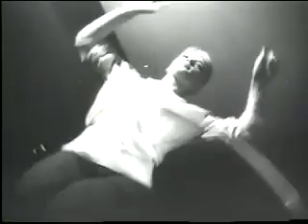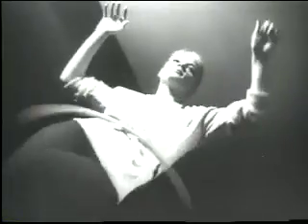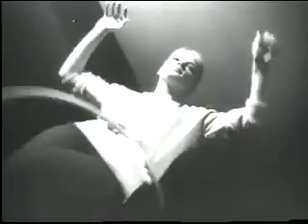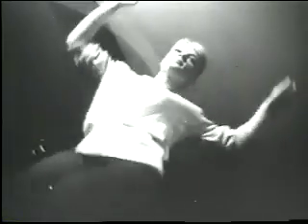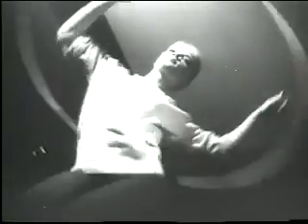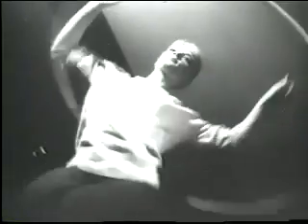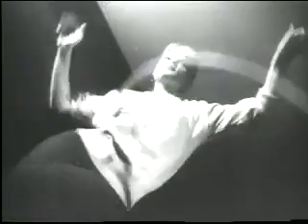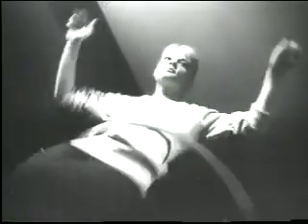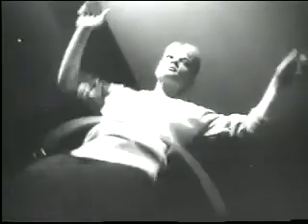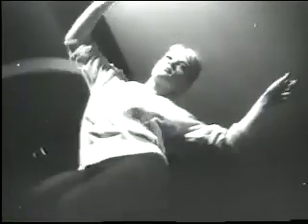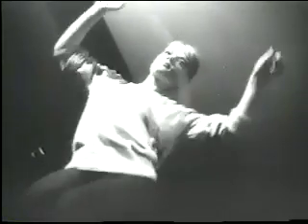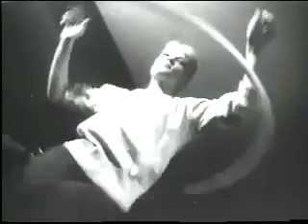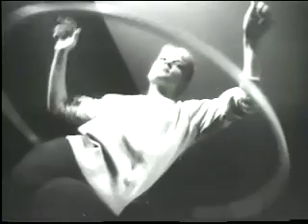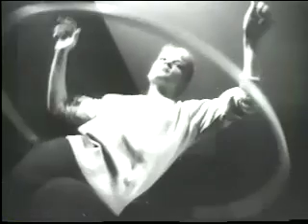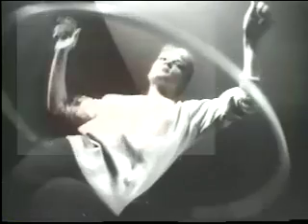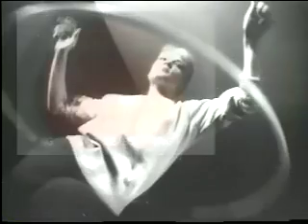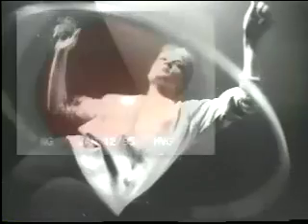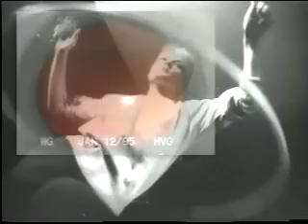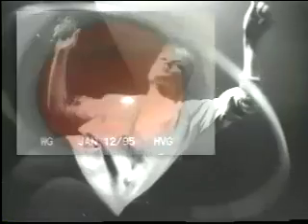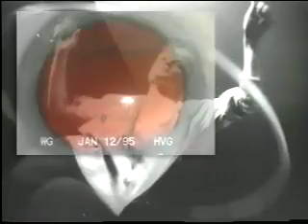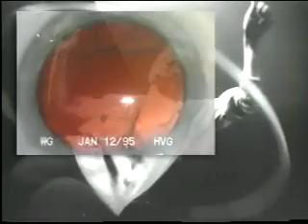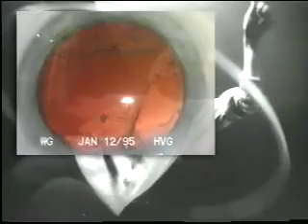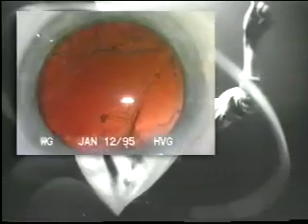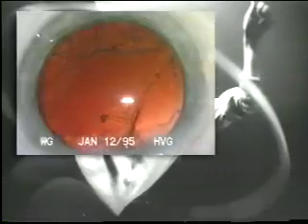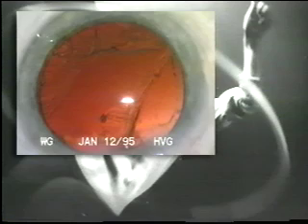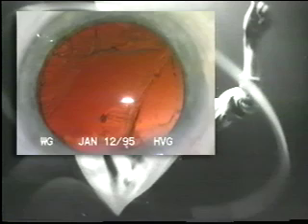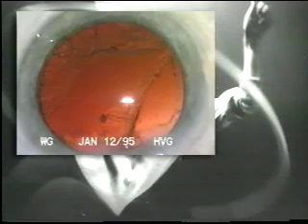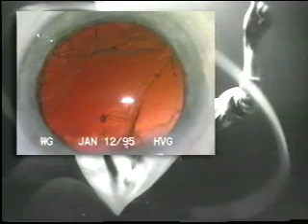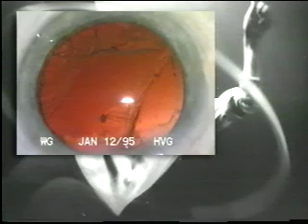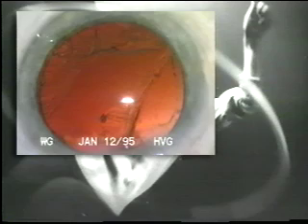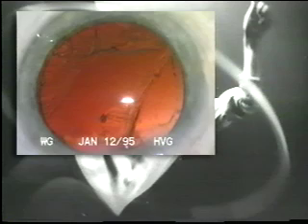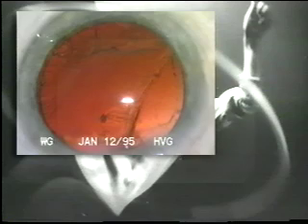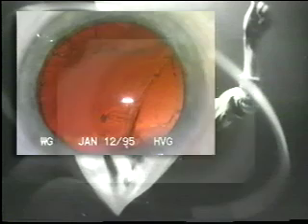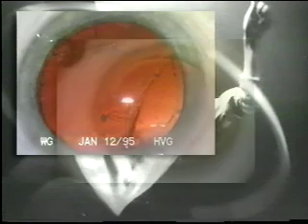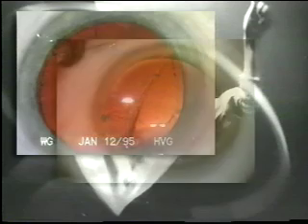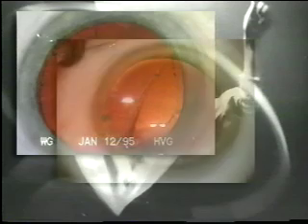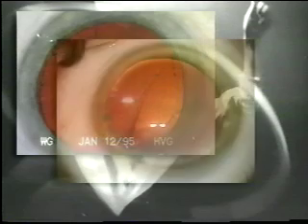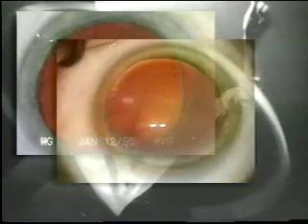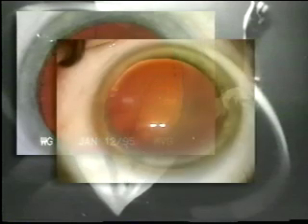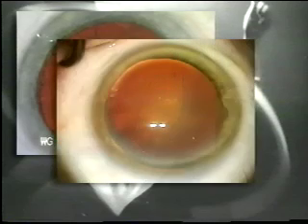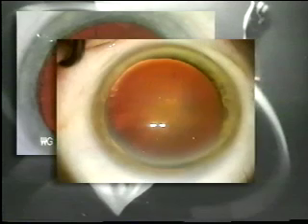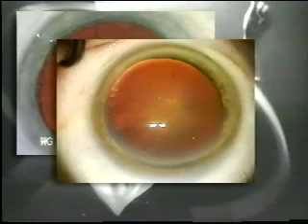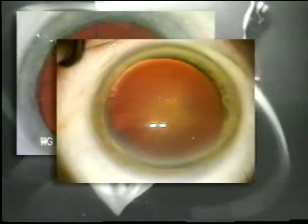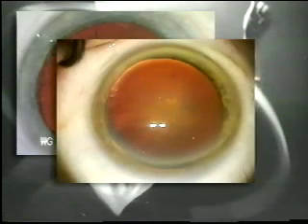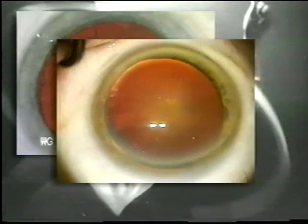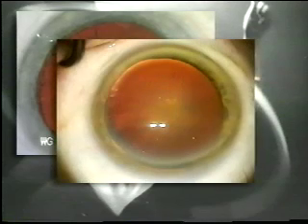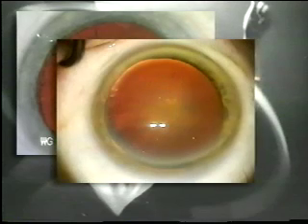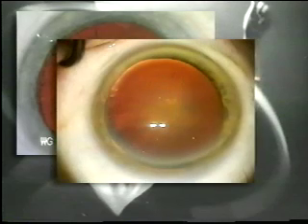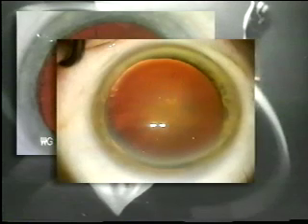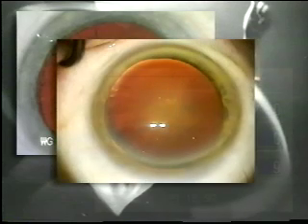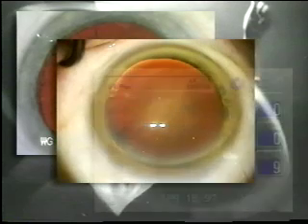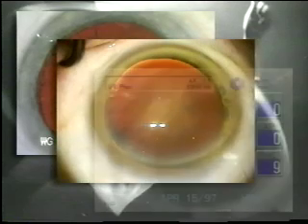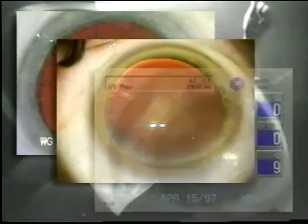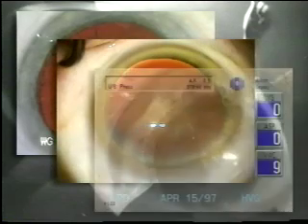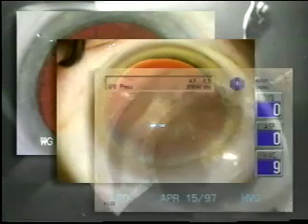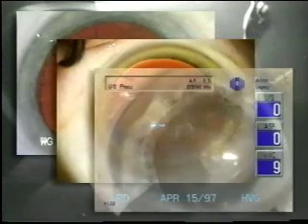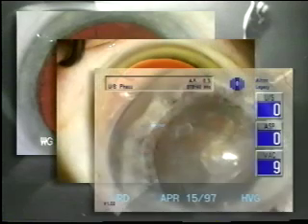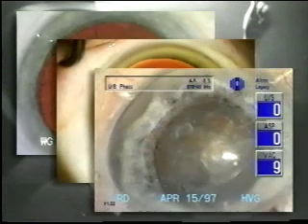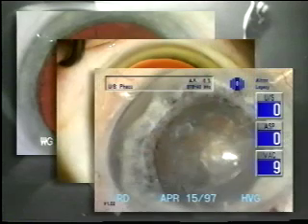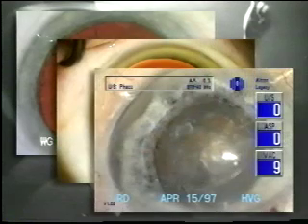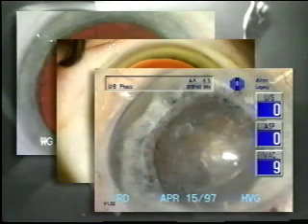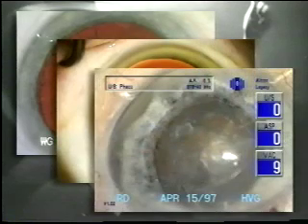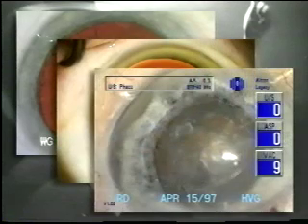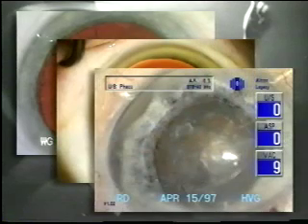Let's look at three situations: zonular dehiscence, a subluxated lens, and a traumatic cataract.